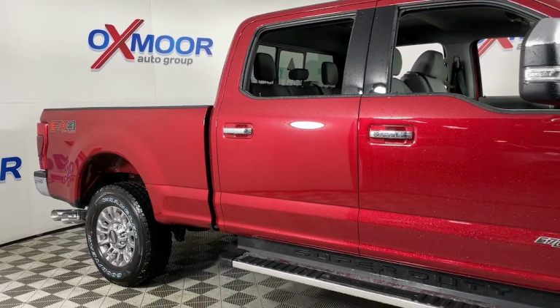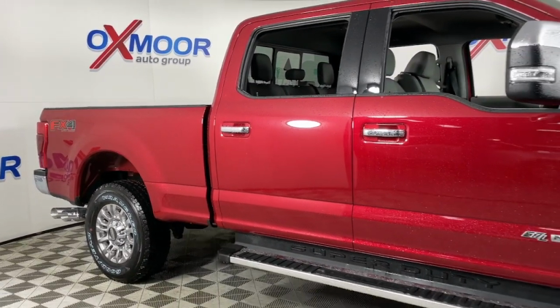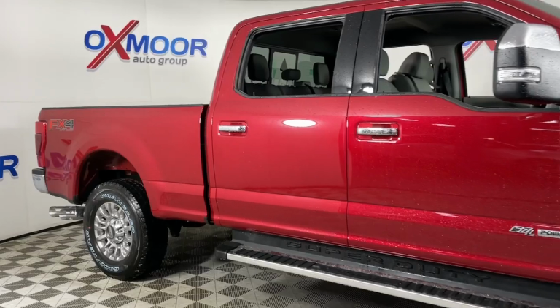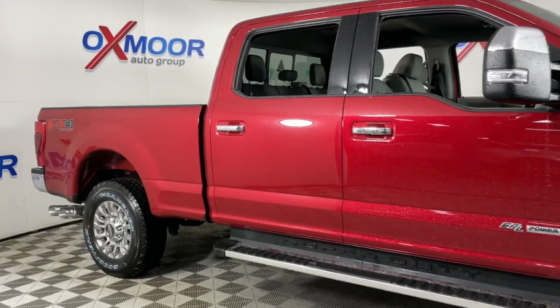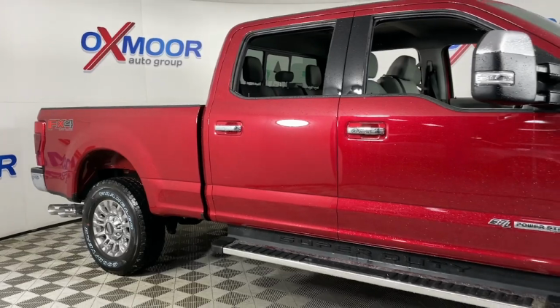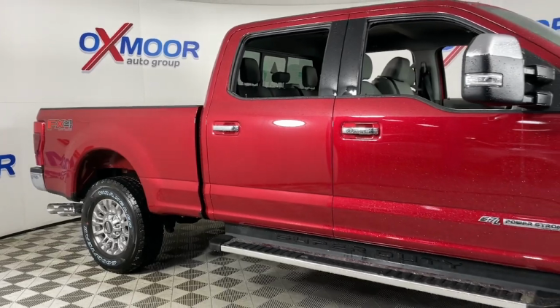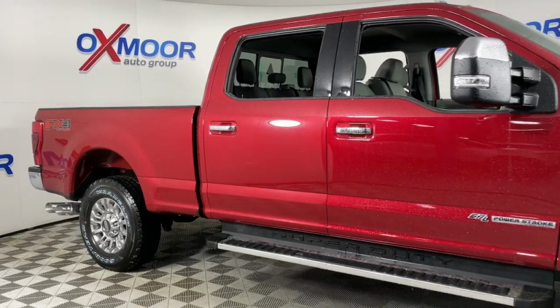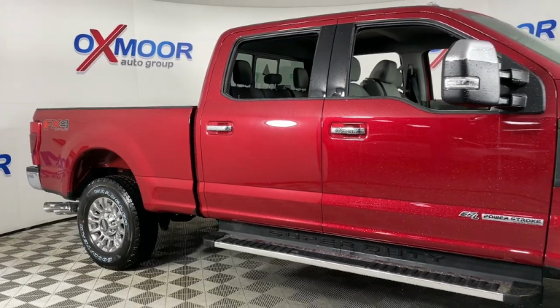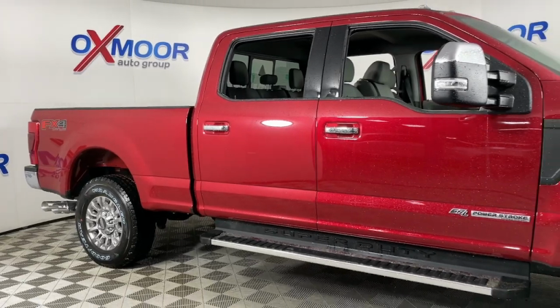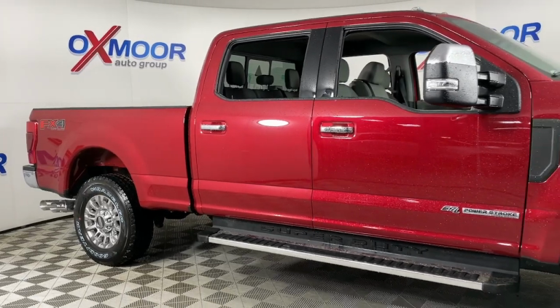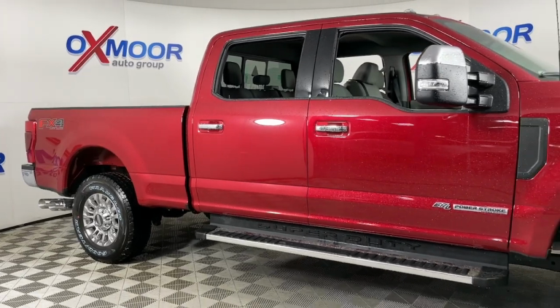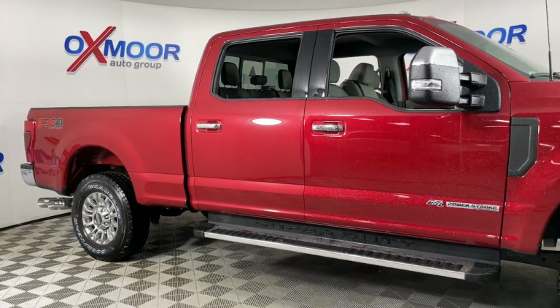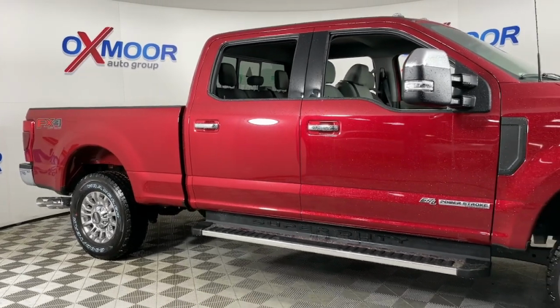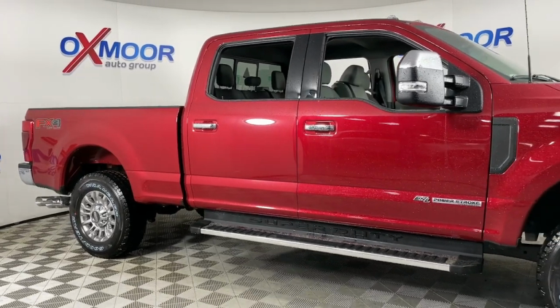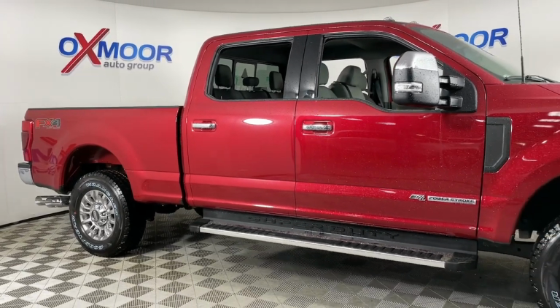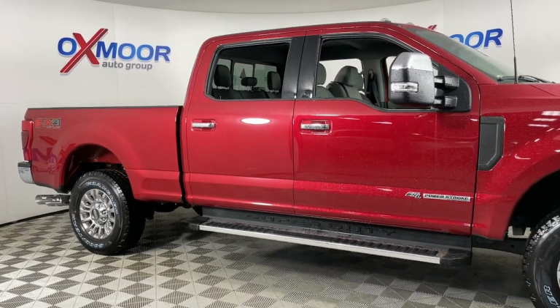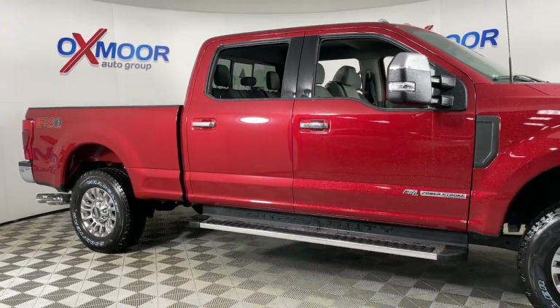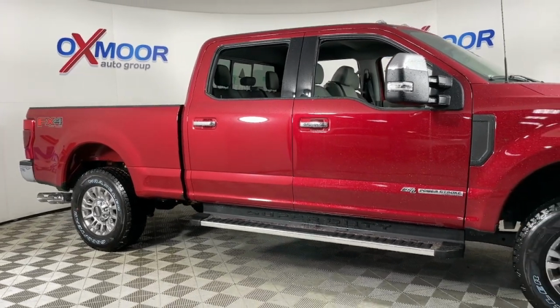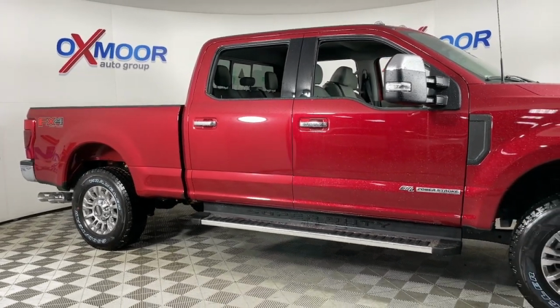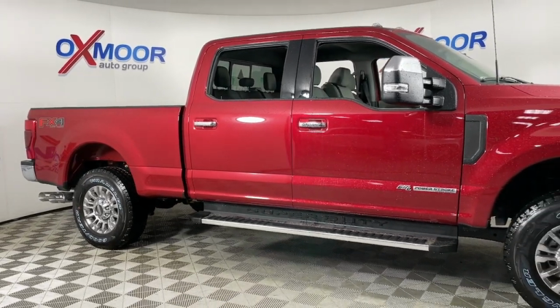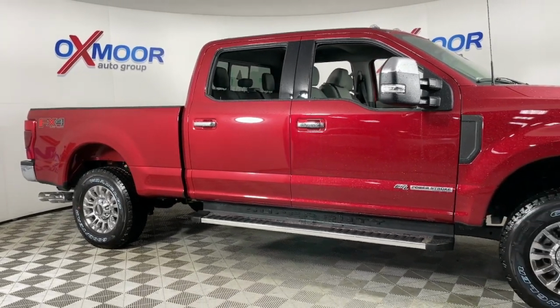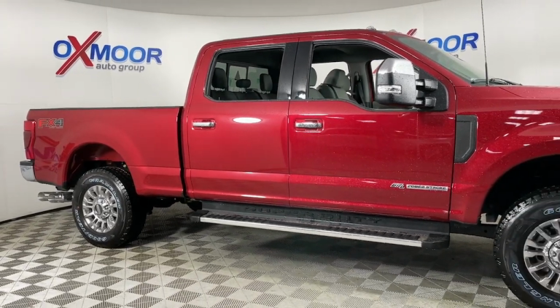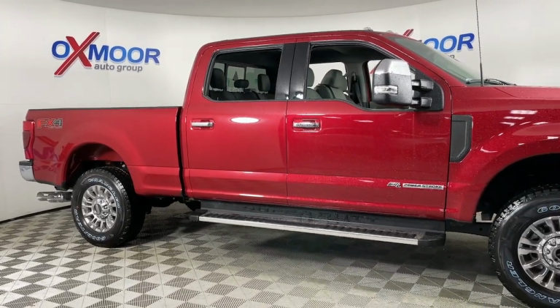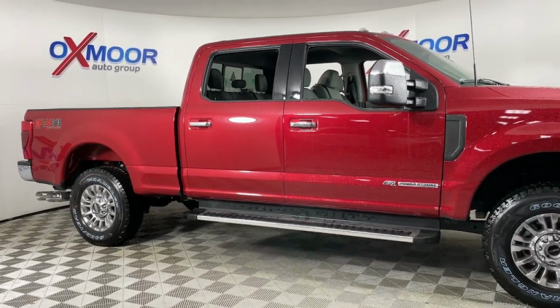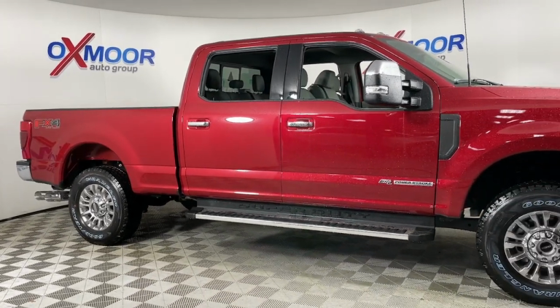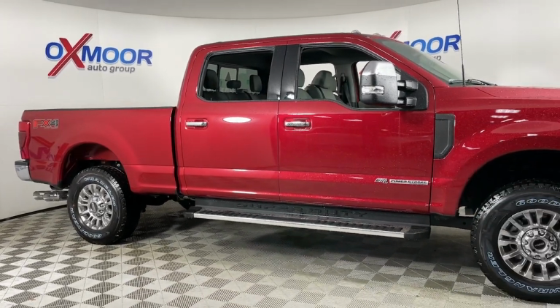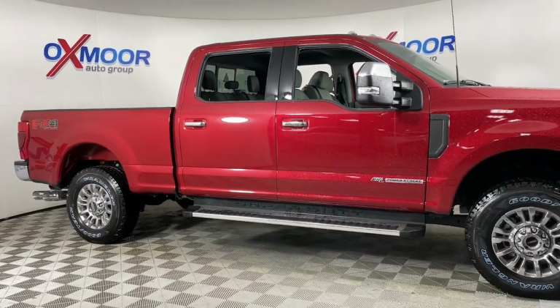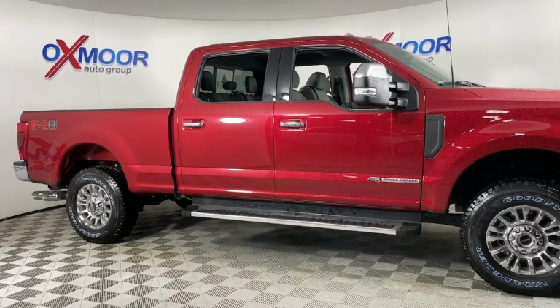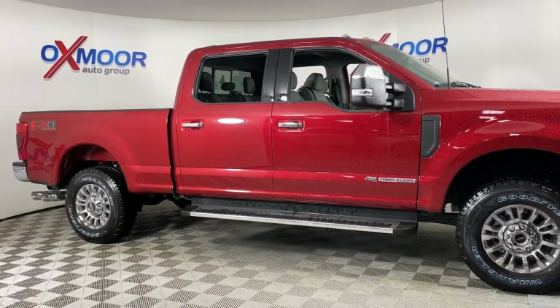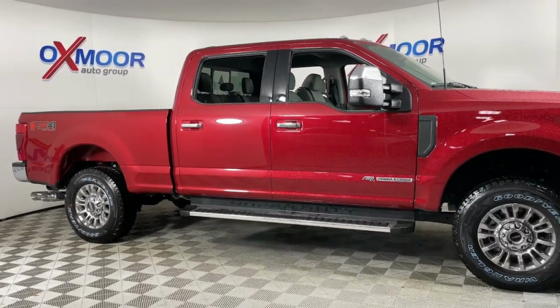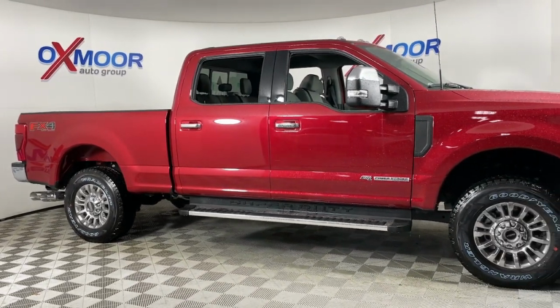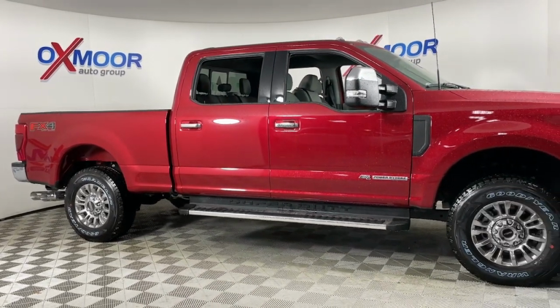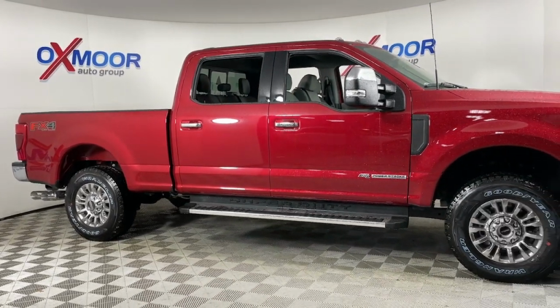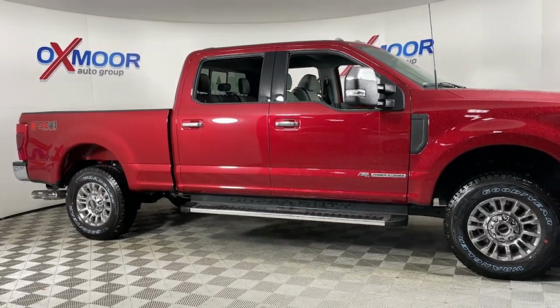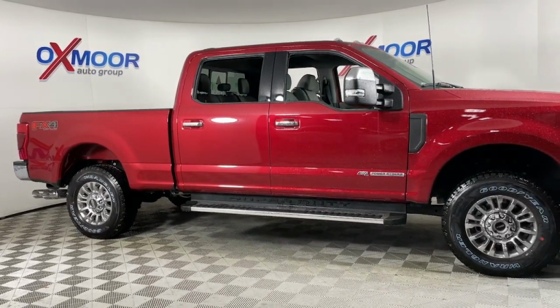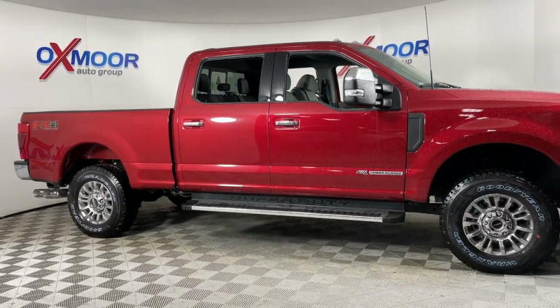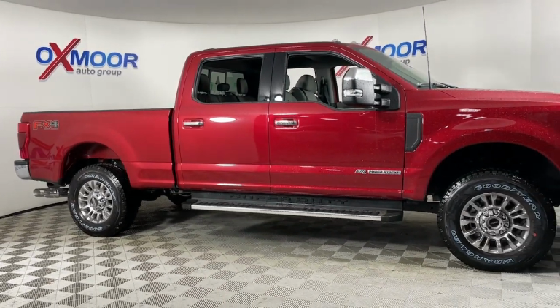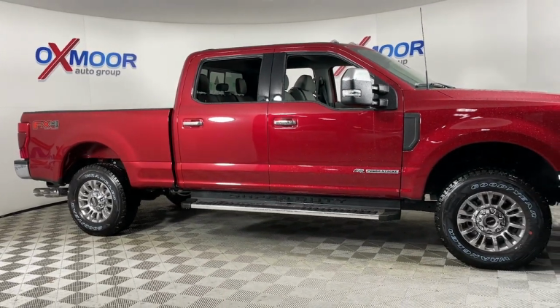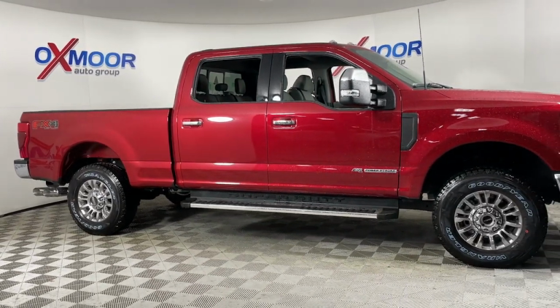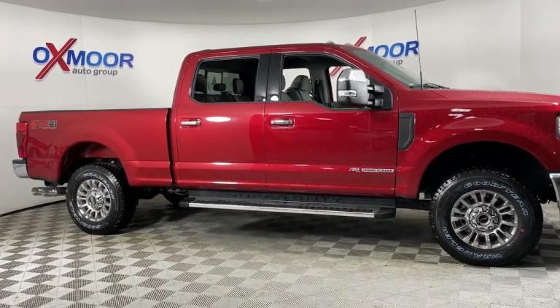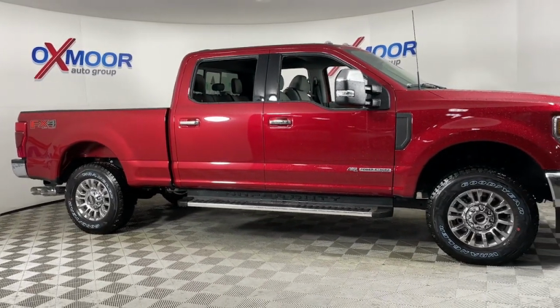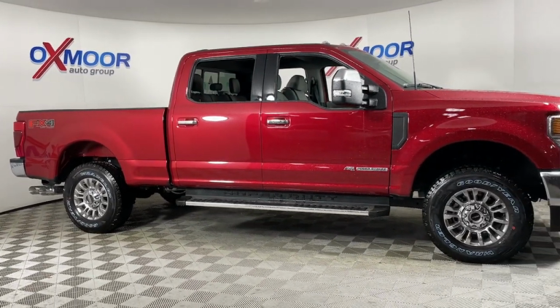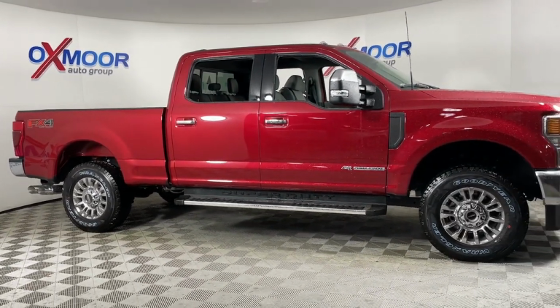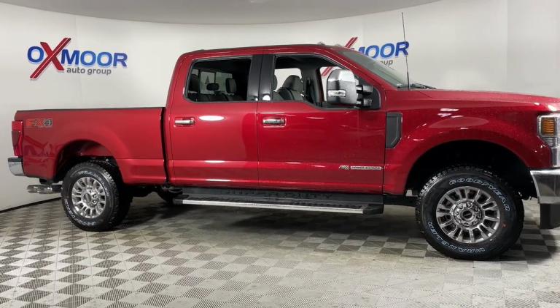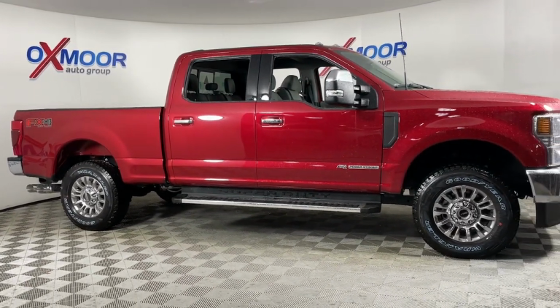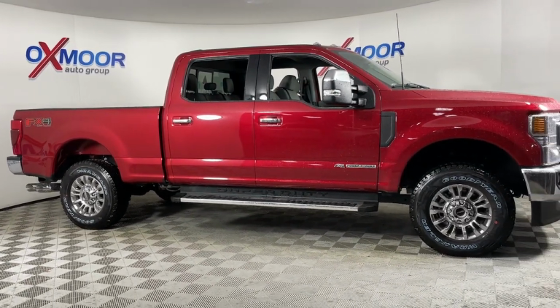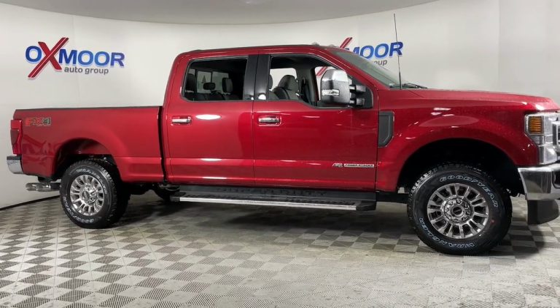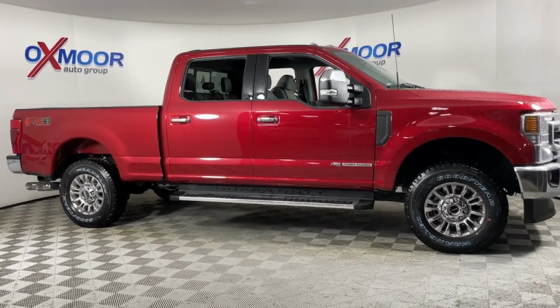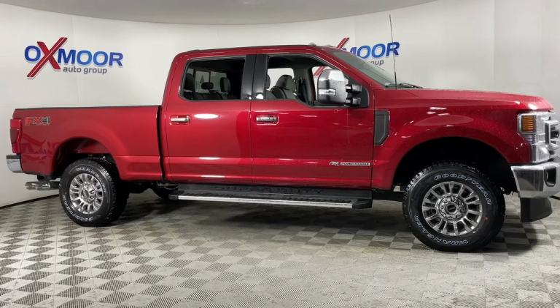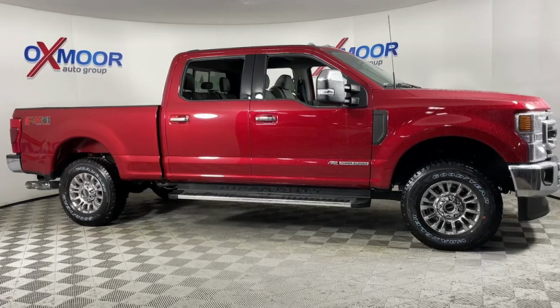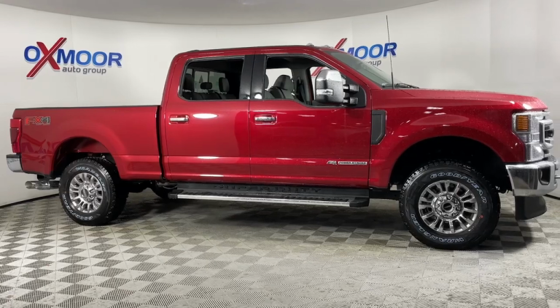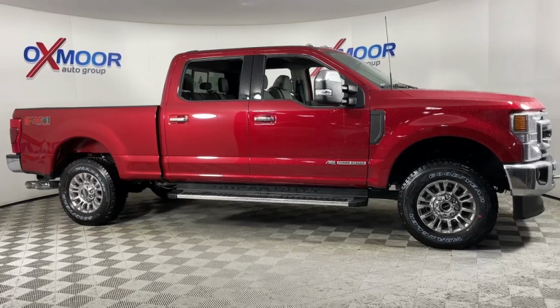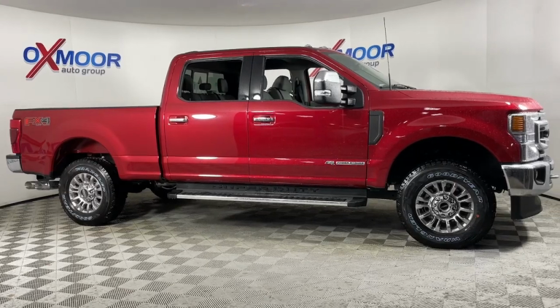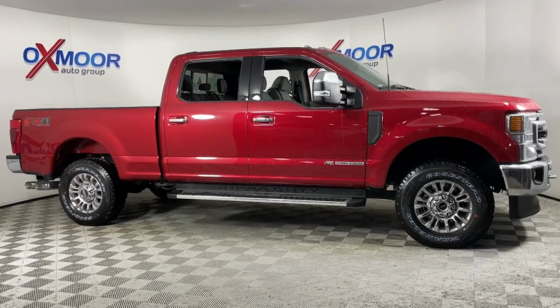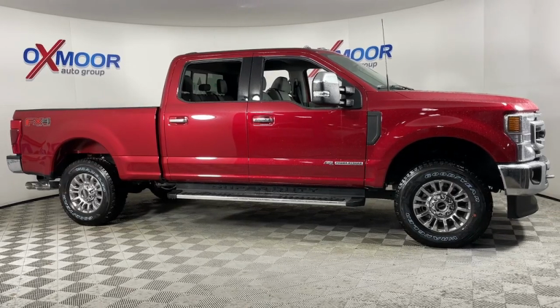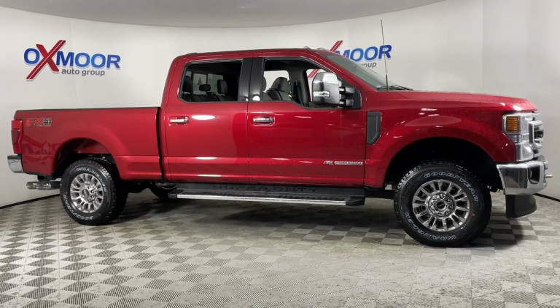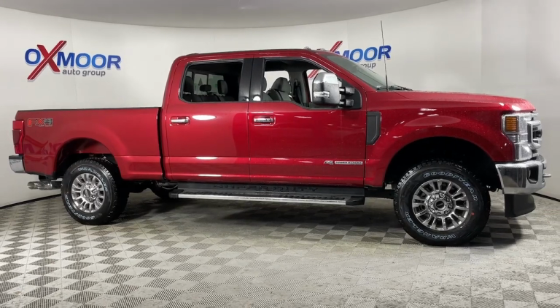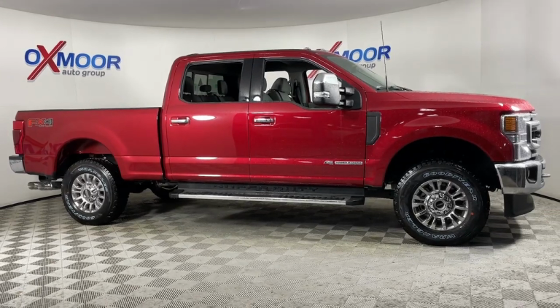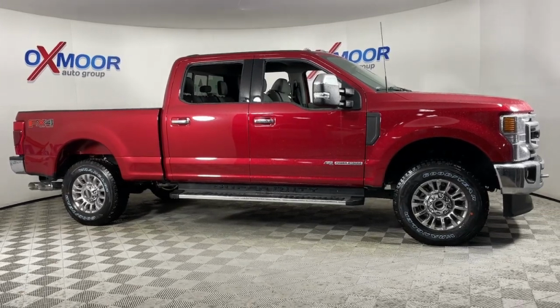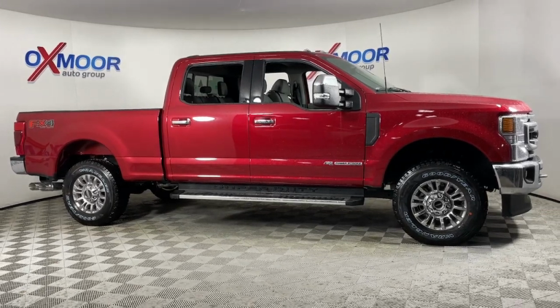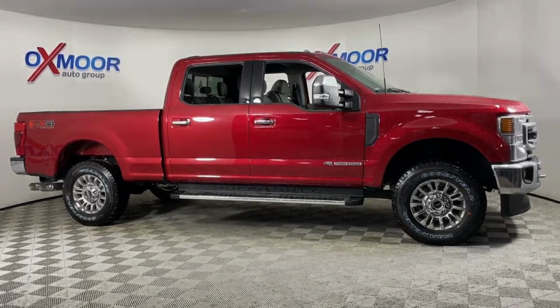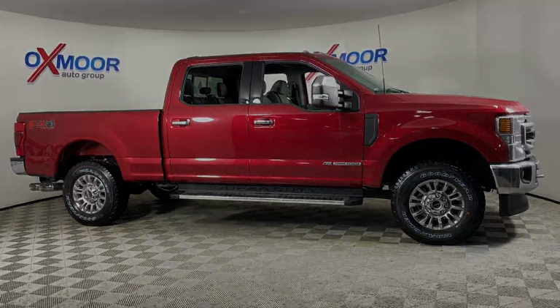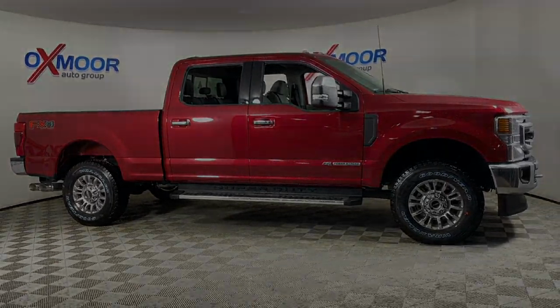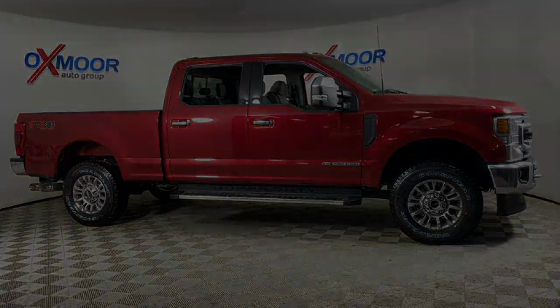Get into a truck with serious work ethic. This F-250 is waiting just for you. Come in for a test drive.